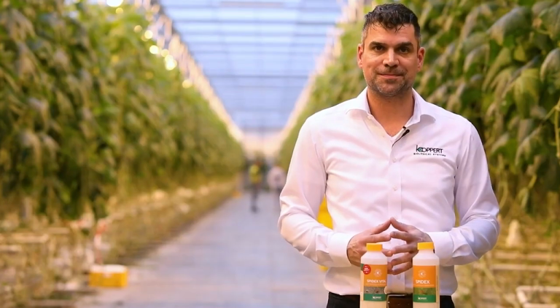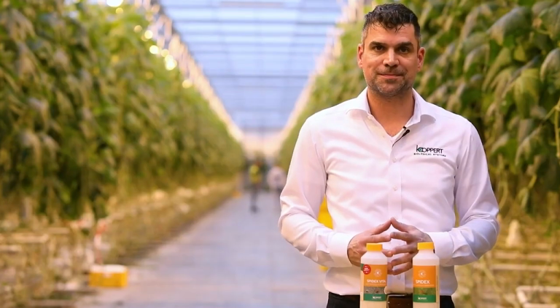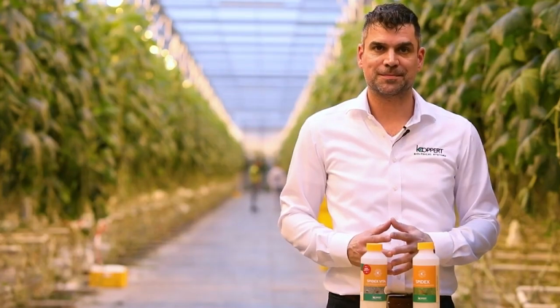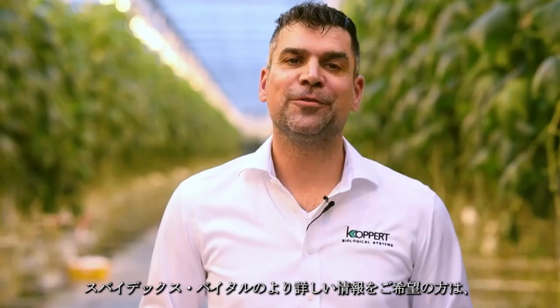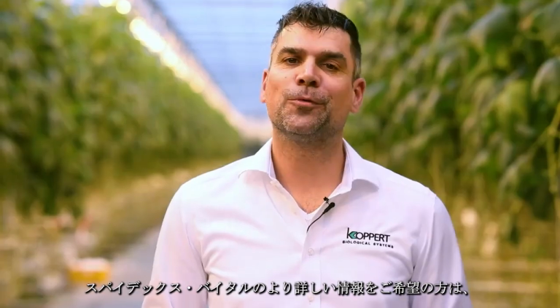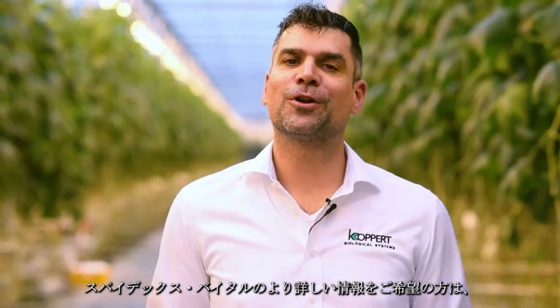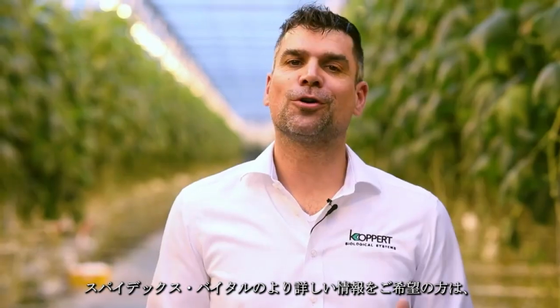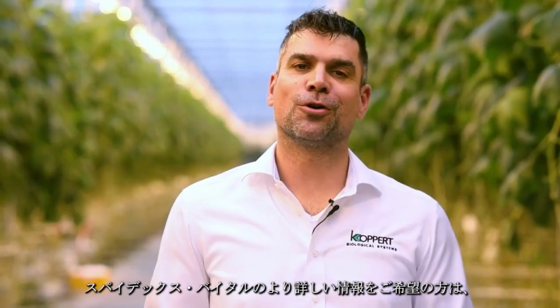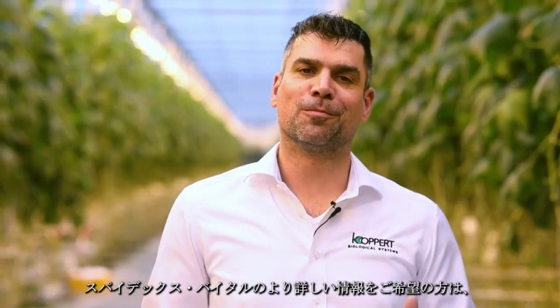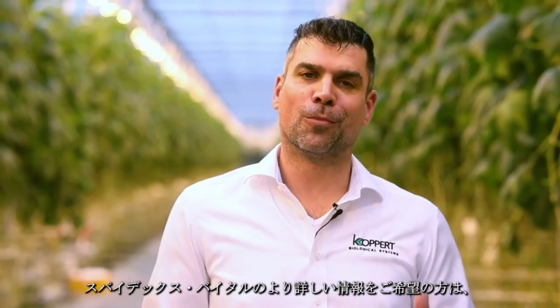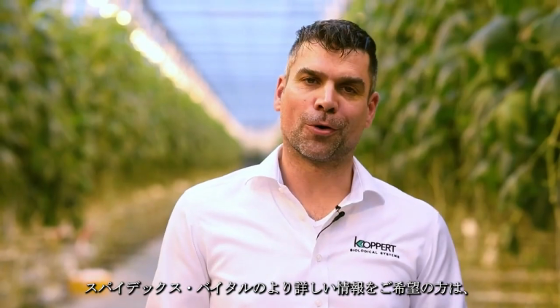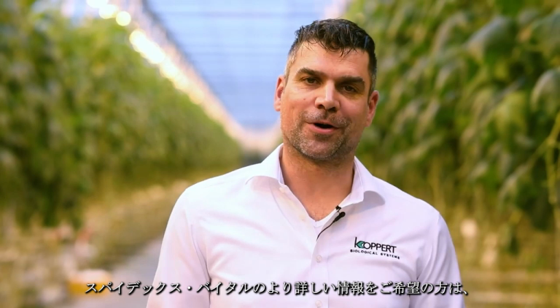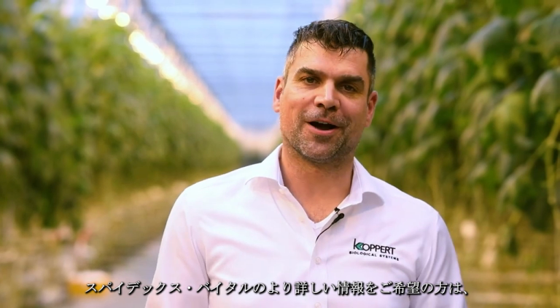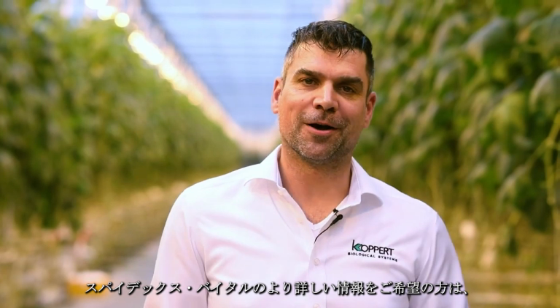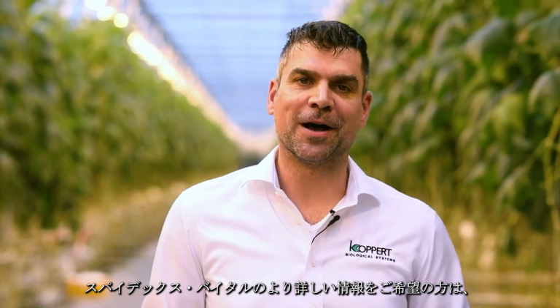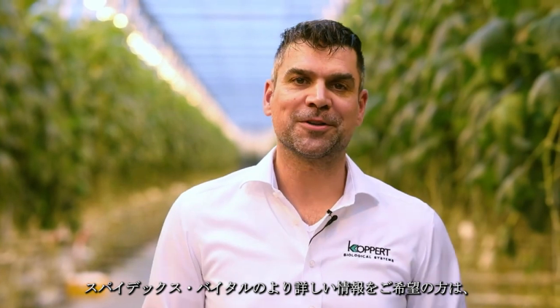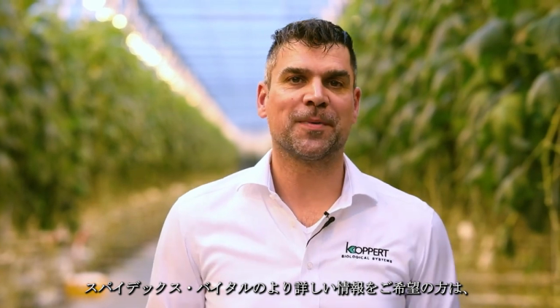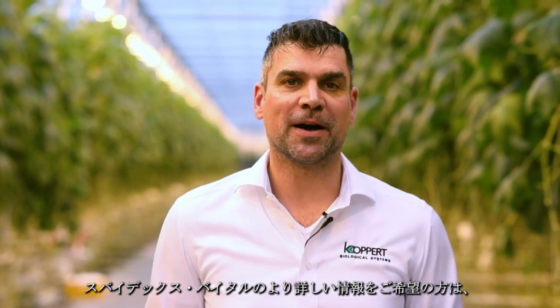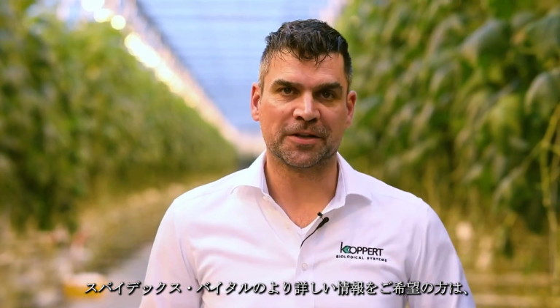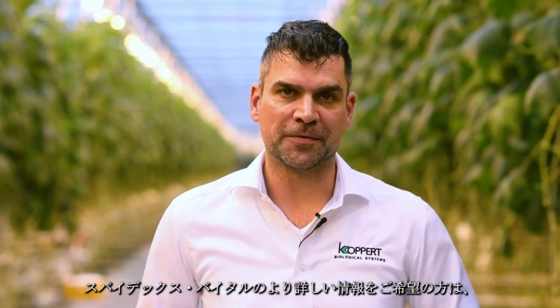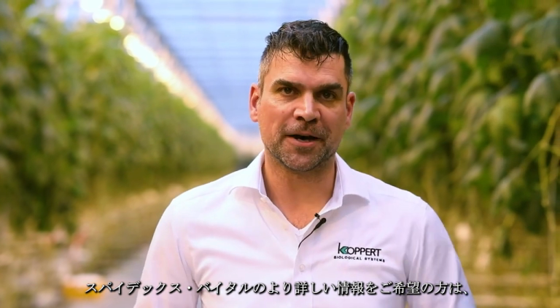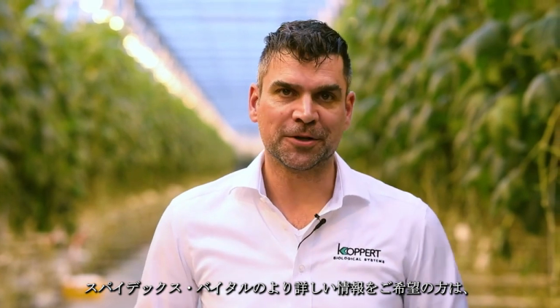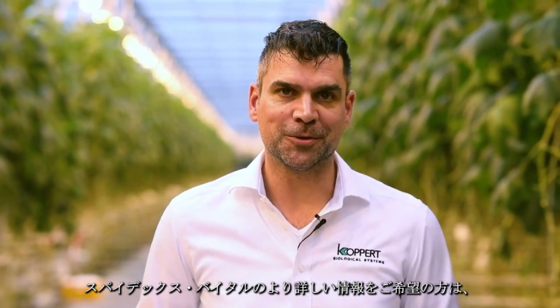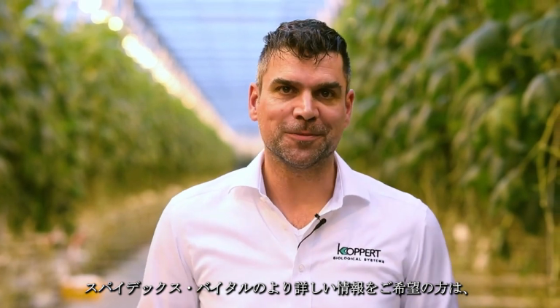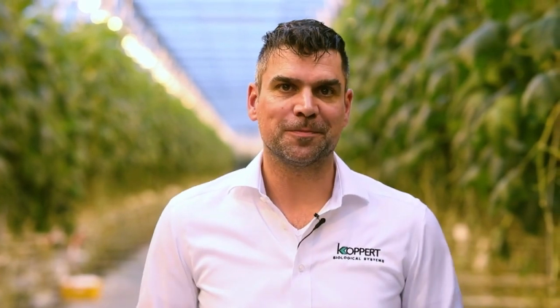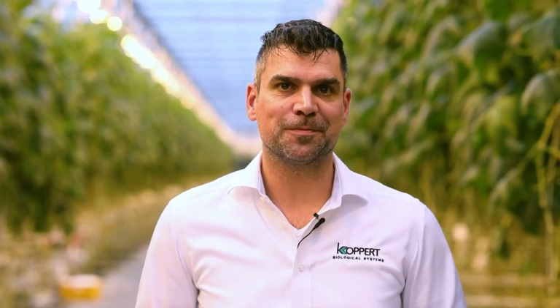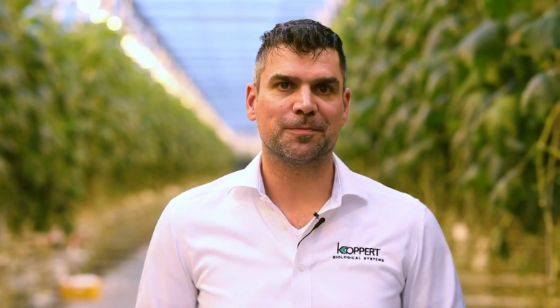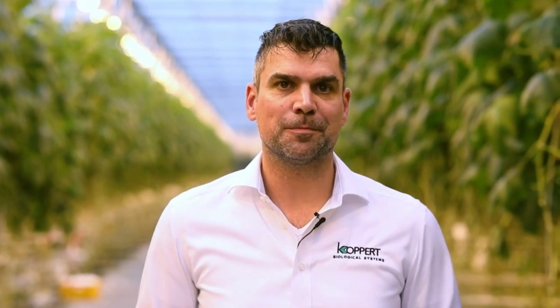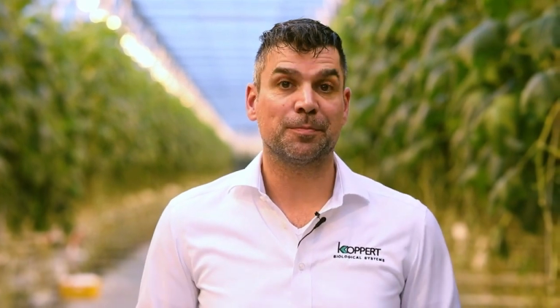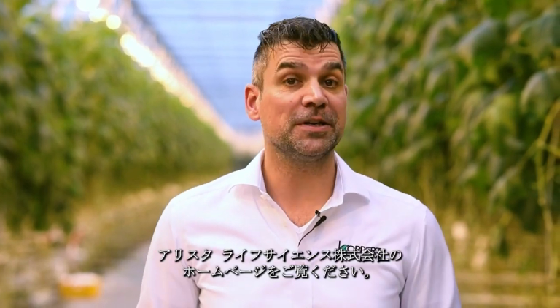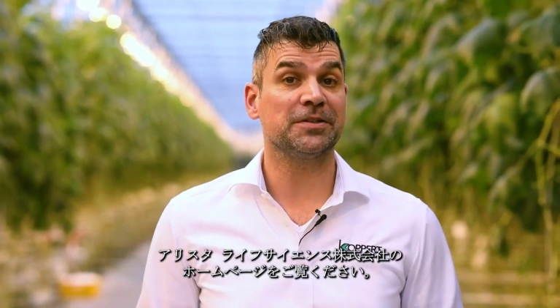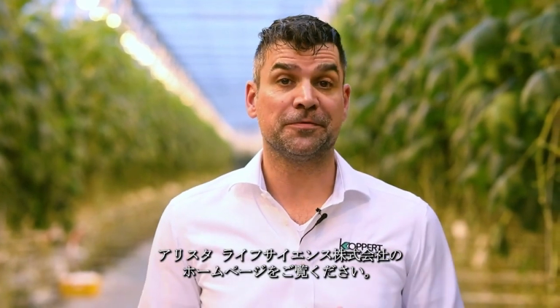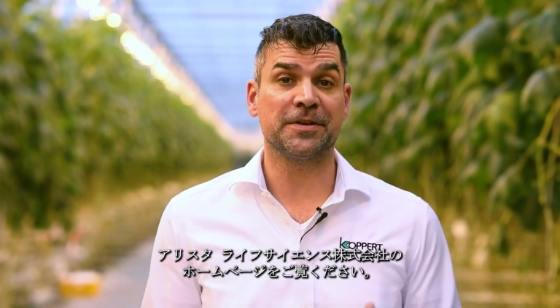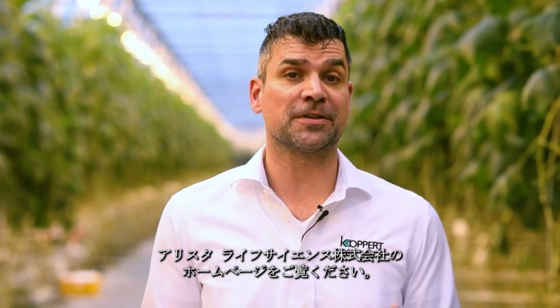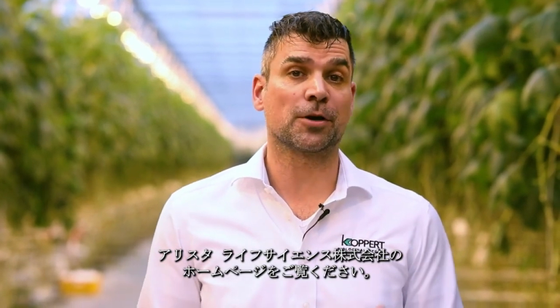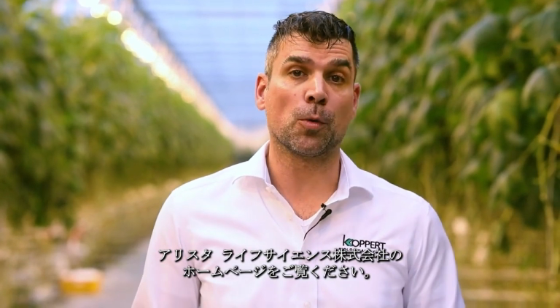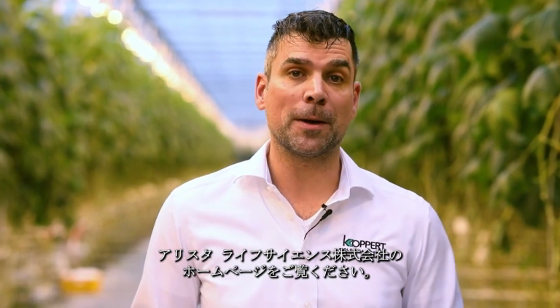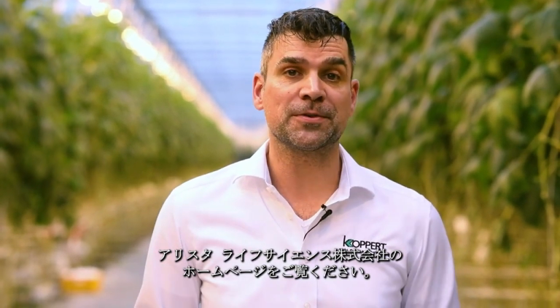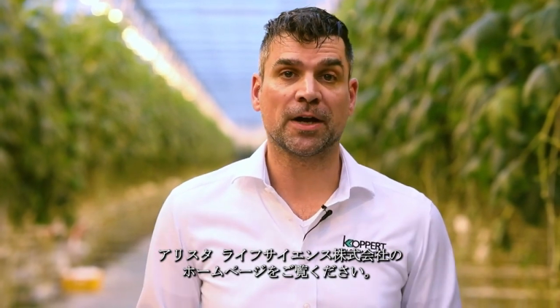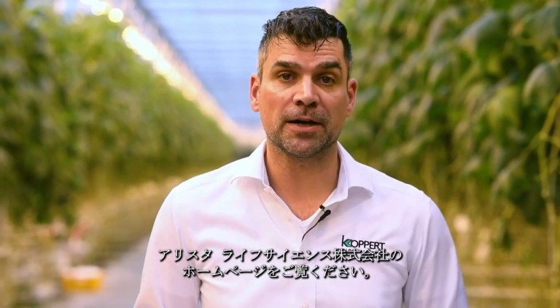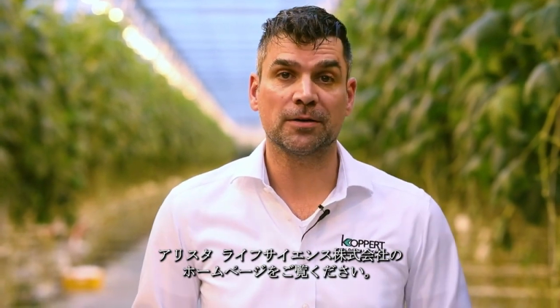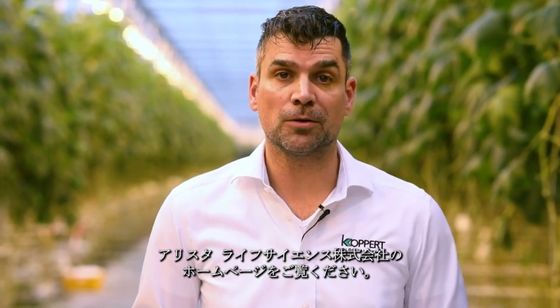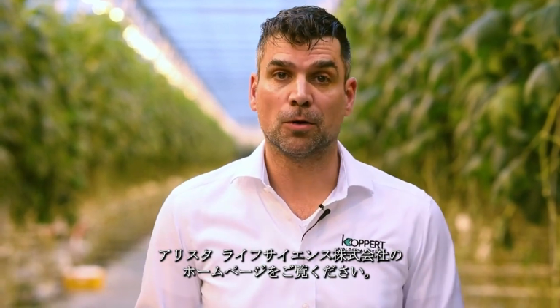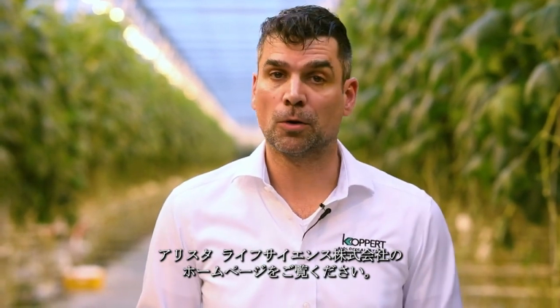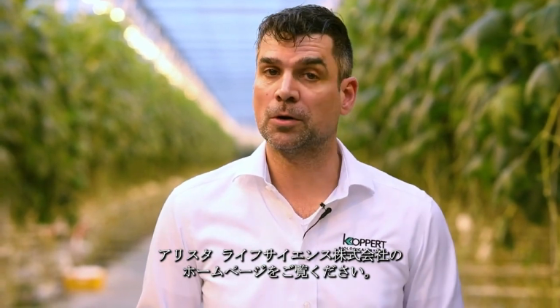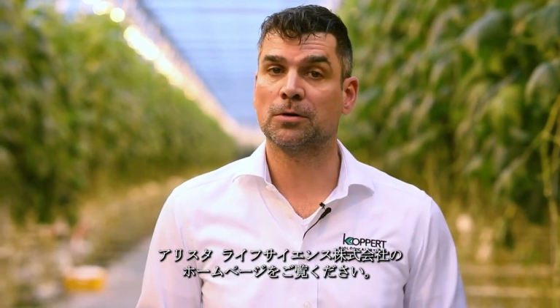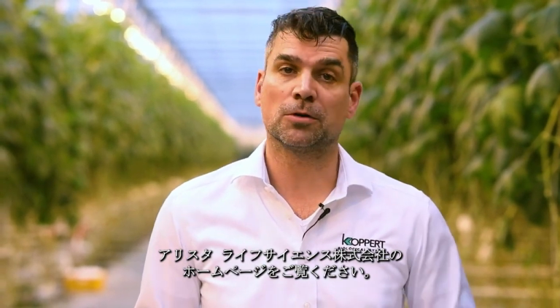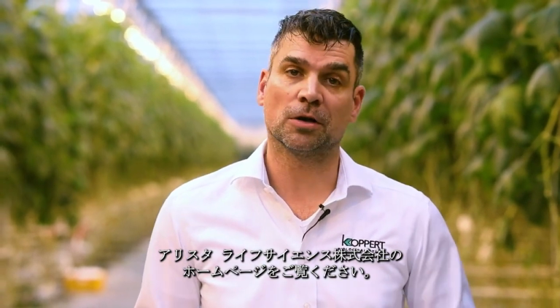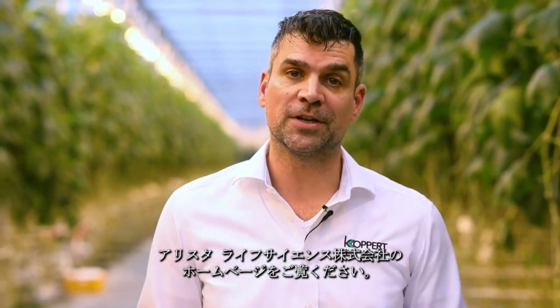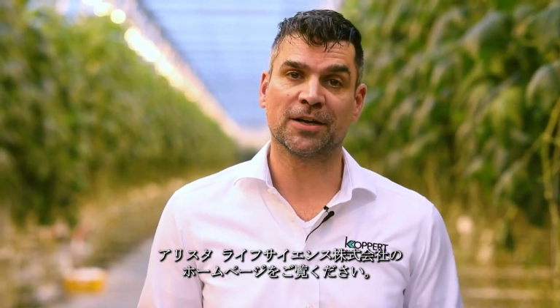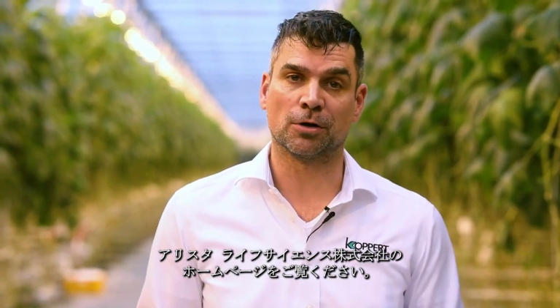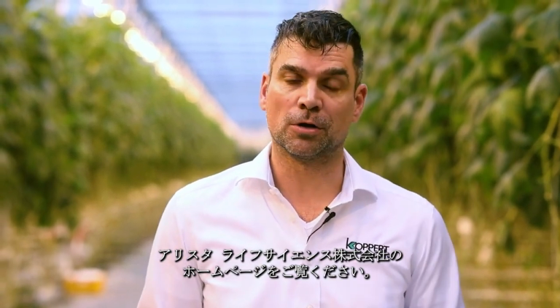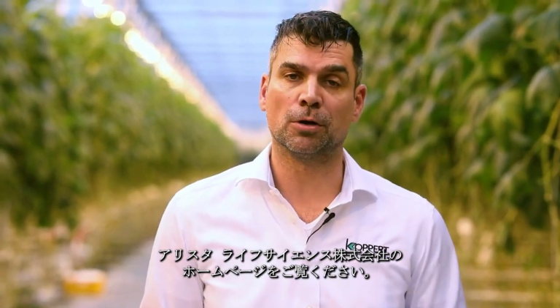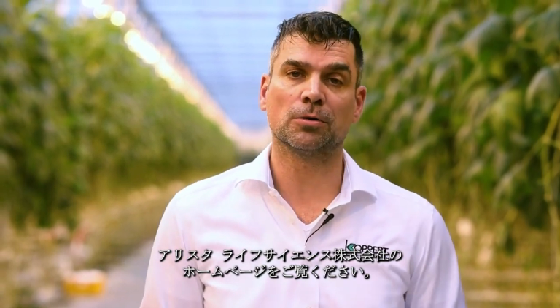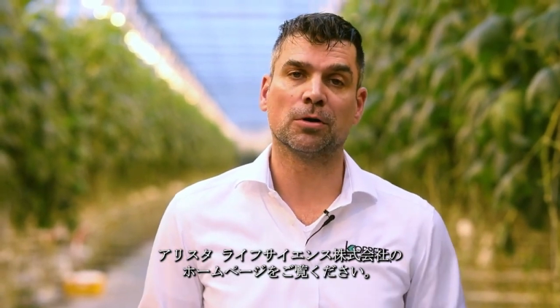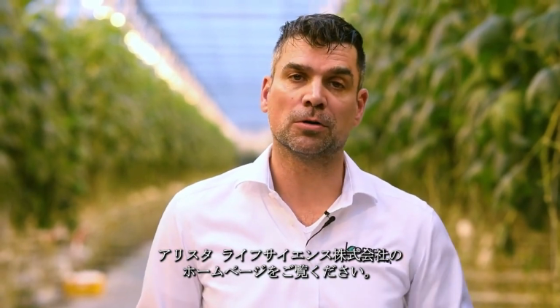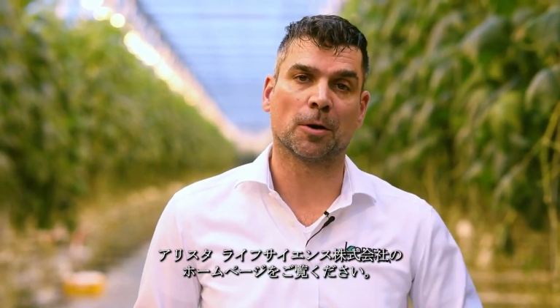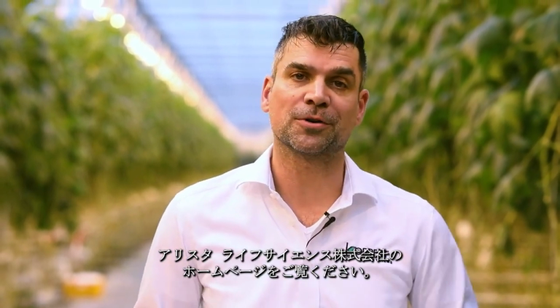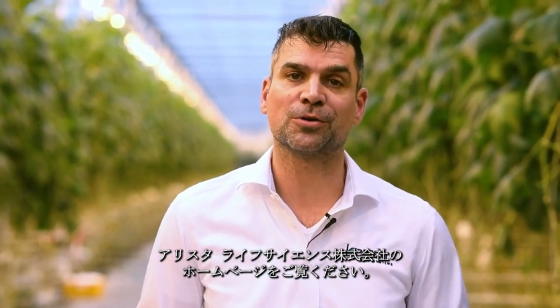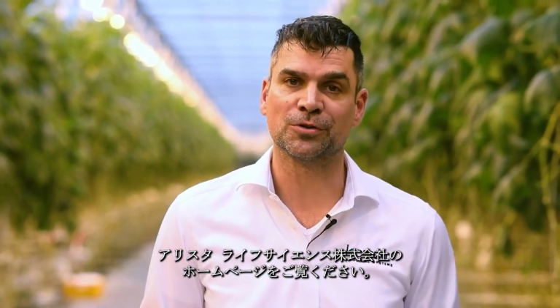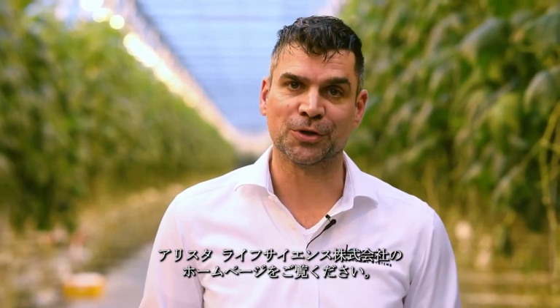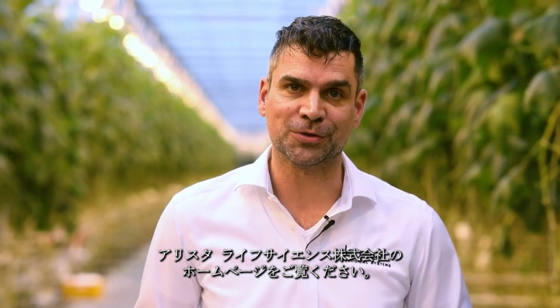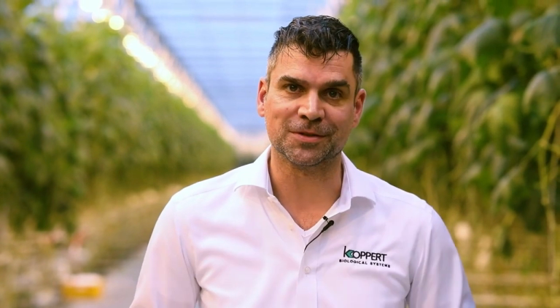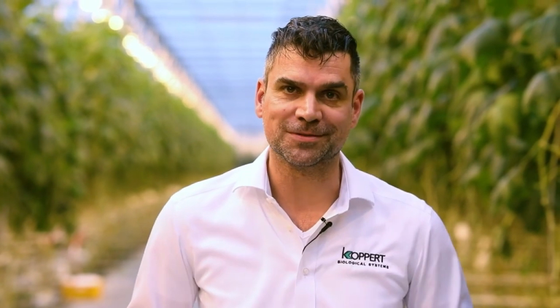If you want to learn more about Spydex Vital, please visit our website or contact your local Koppert representative.